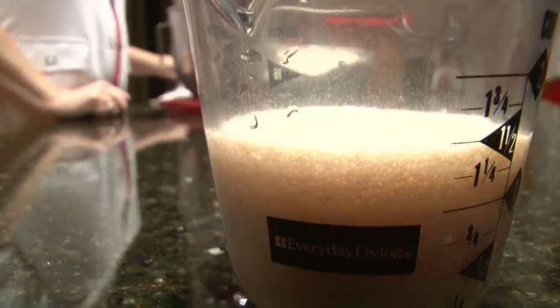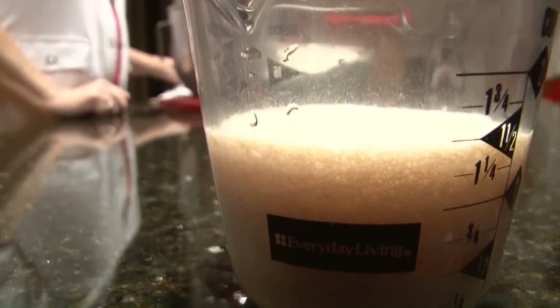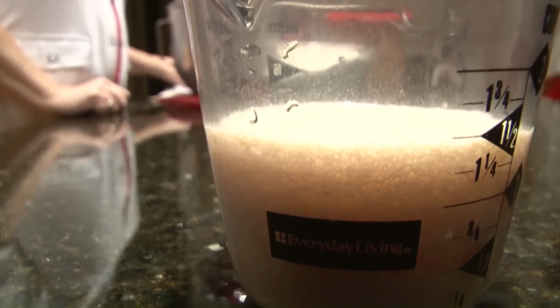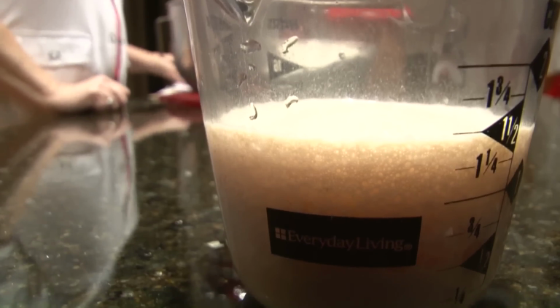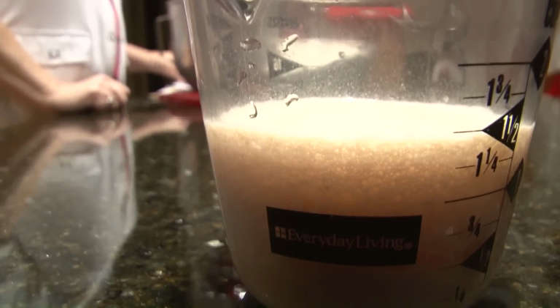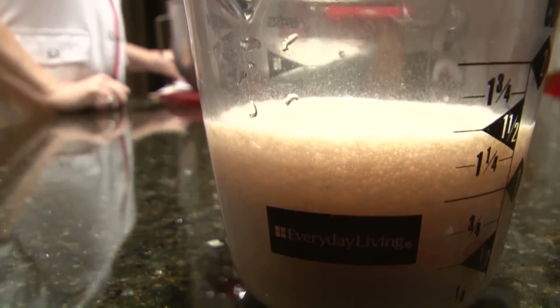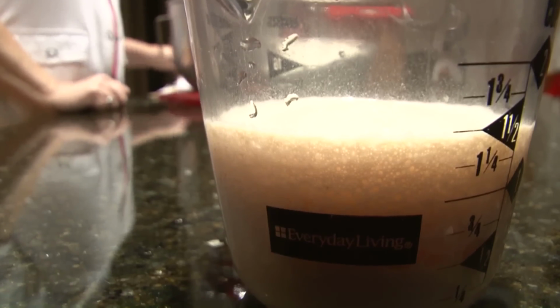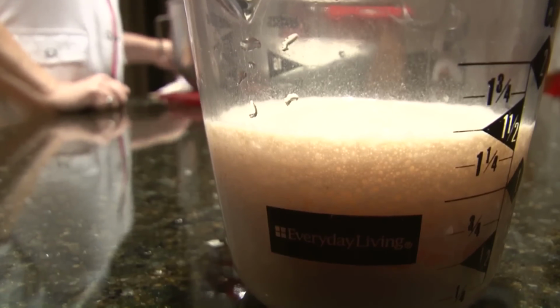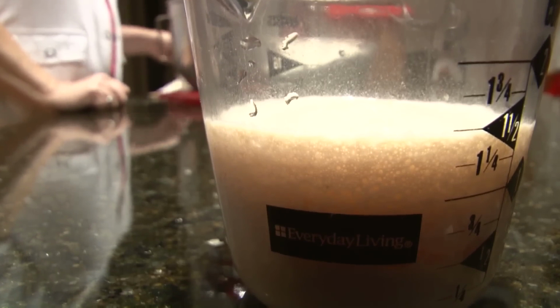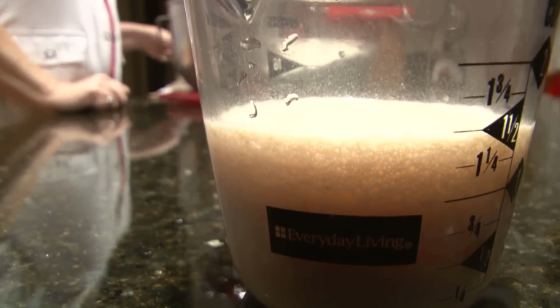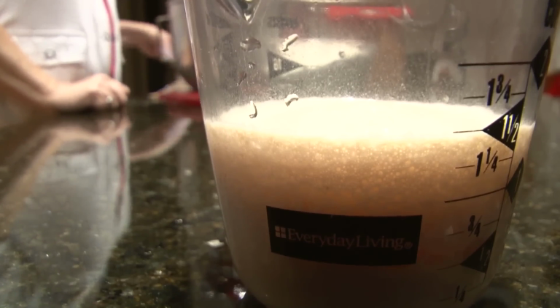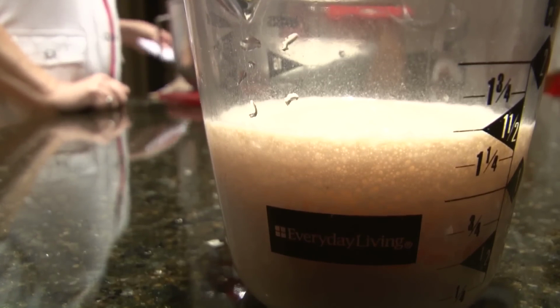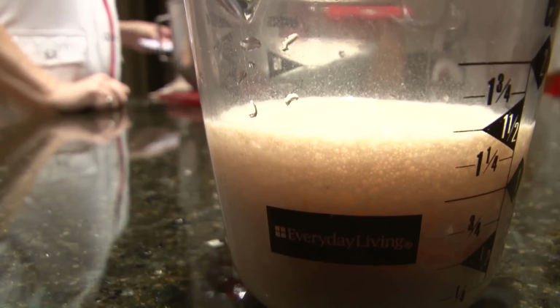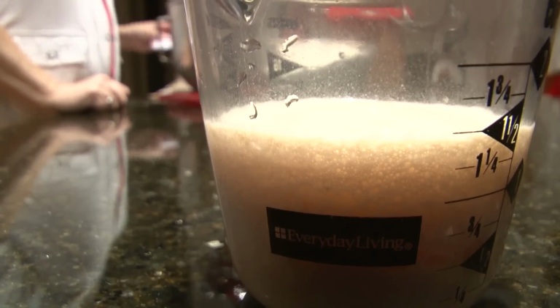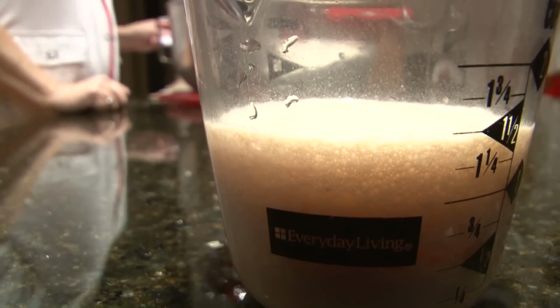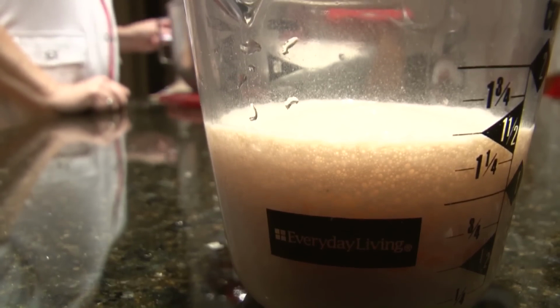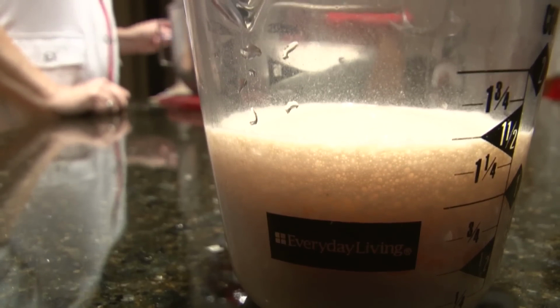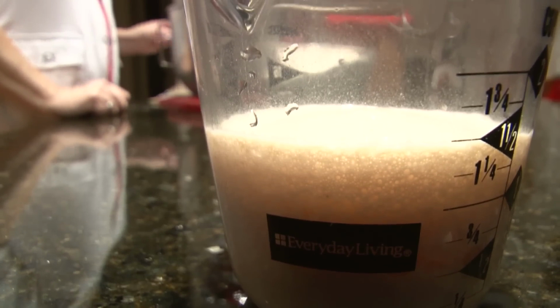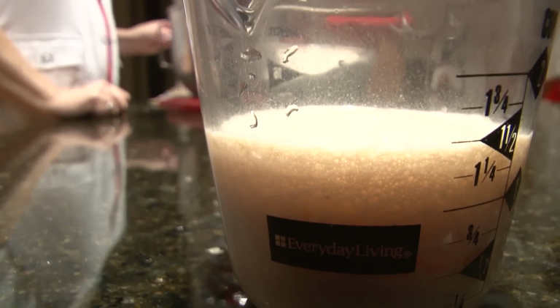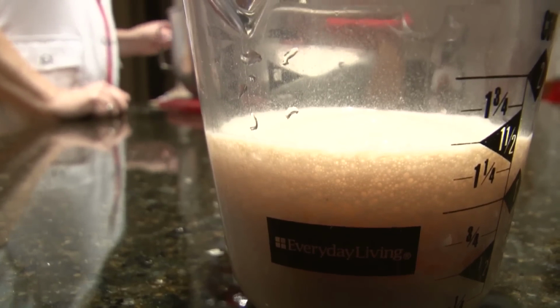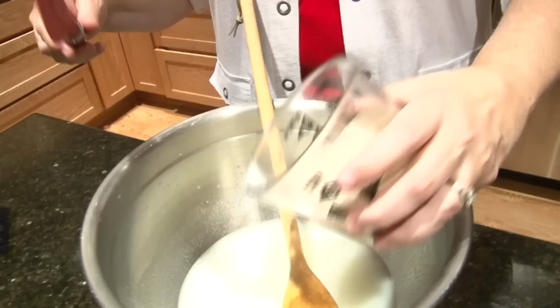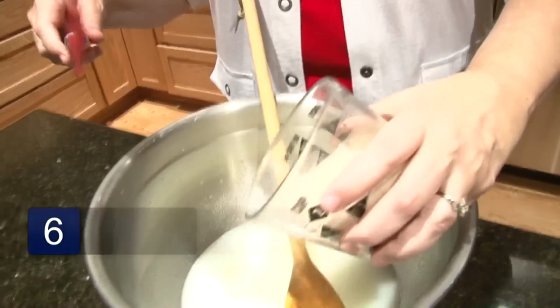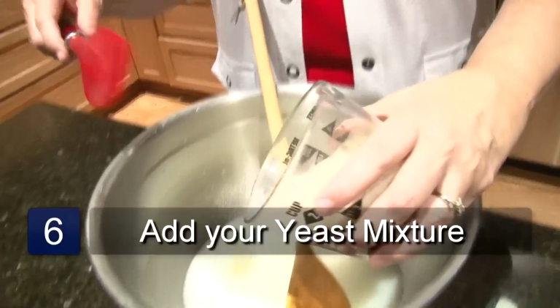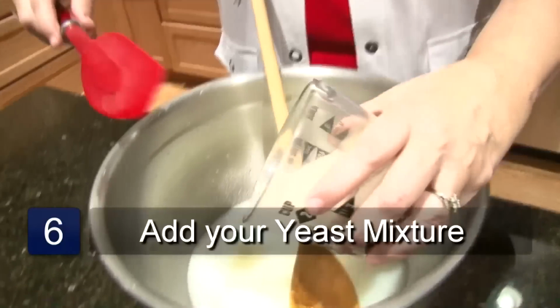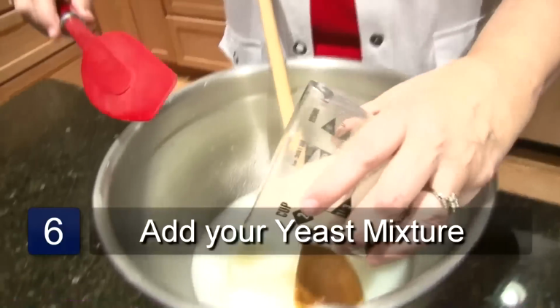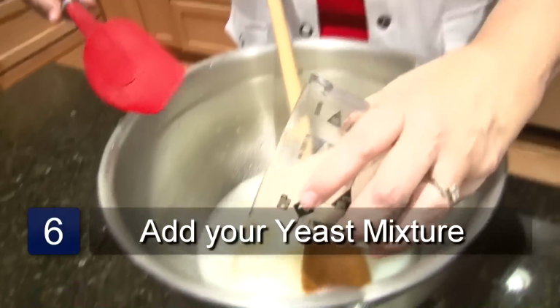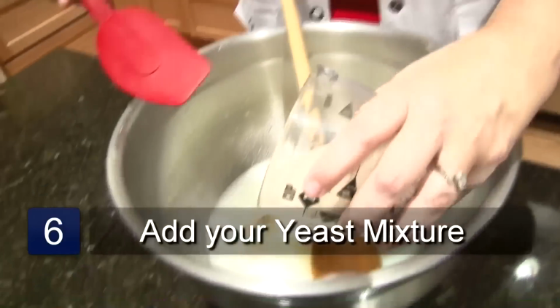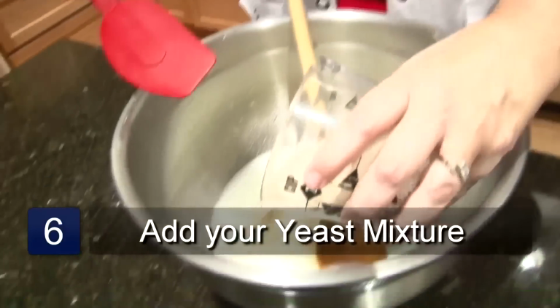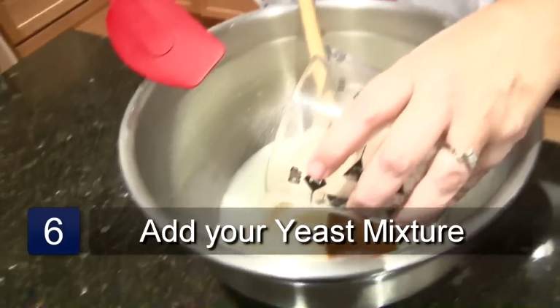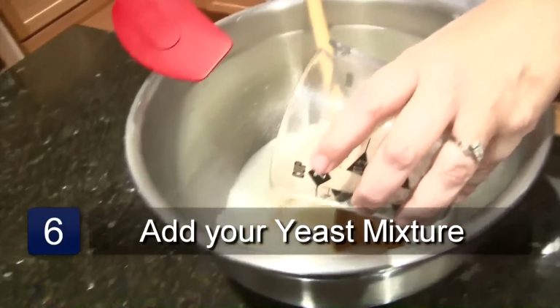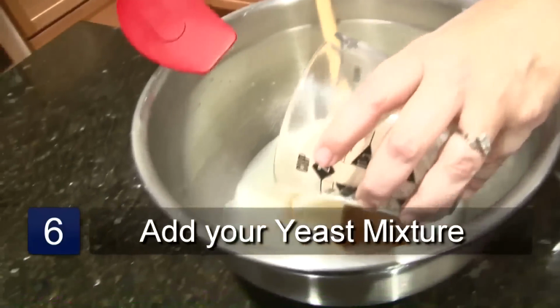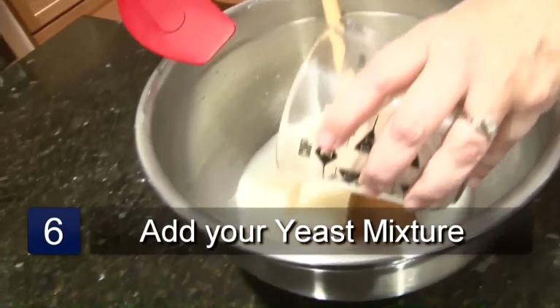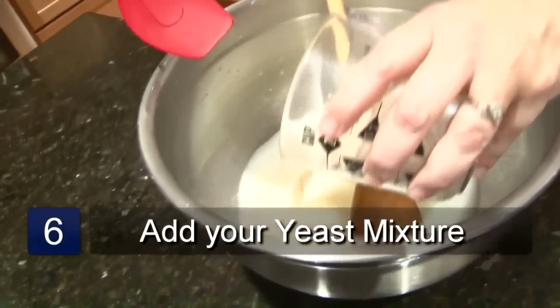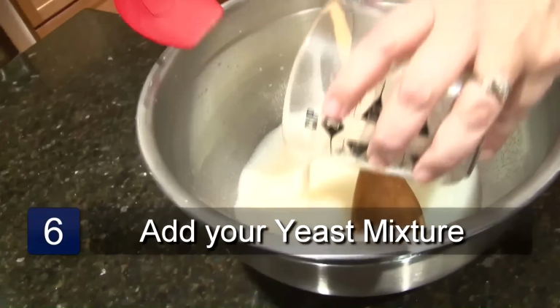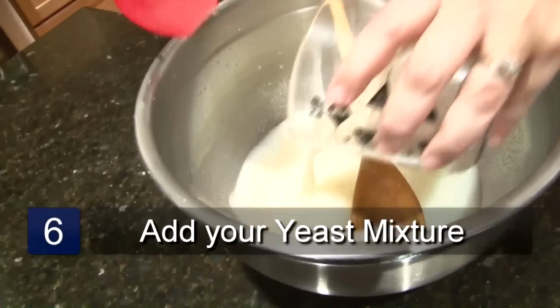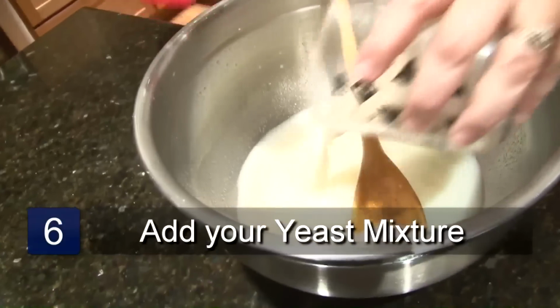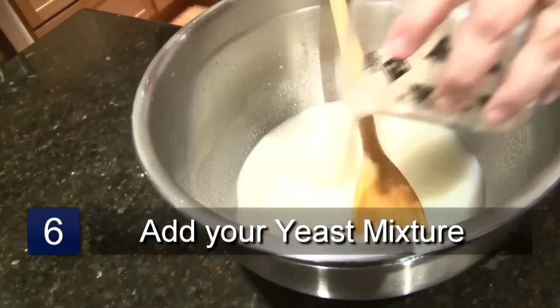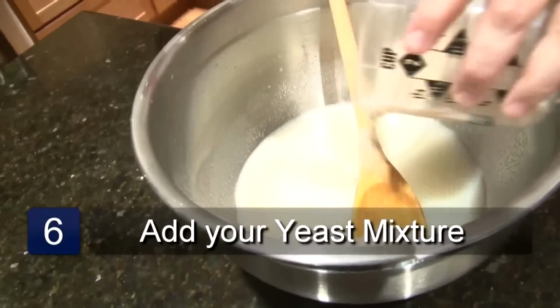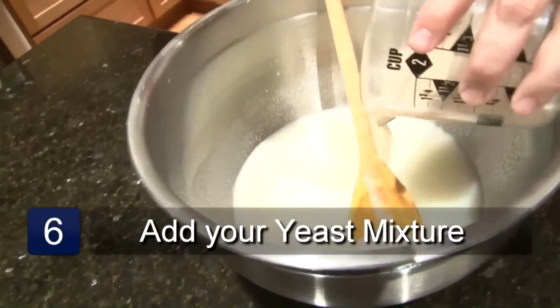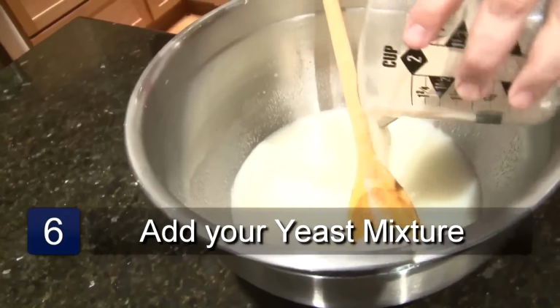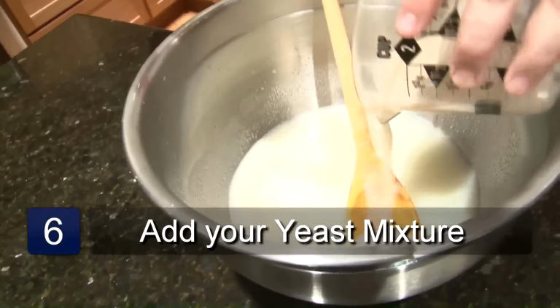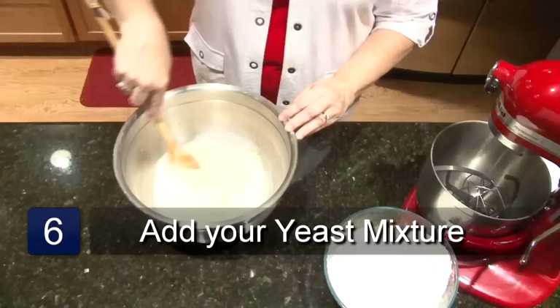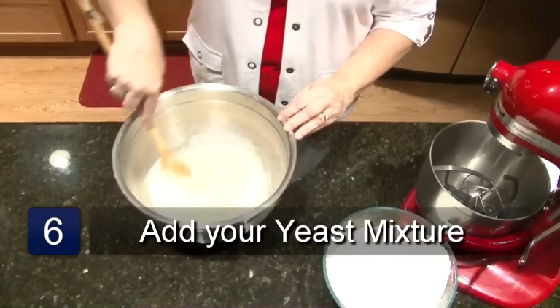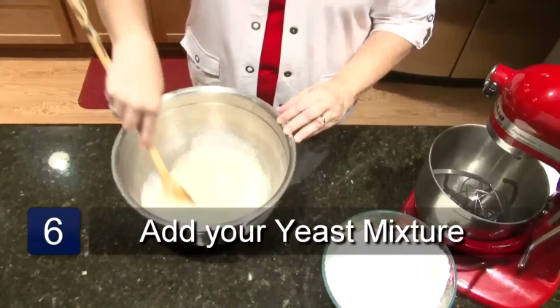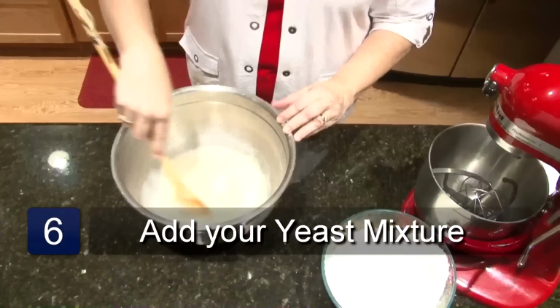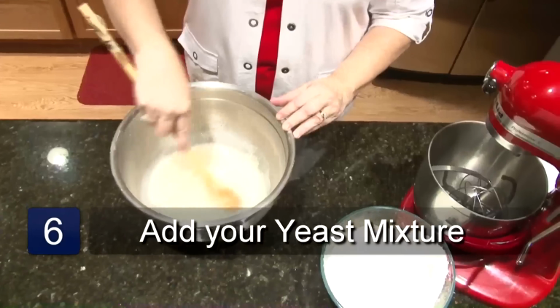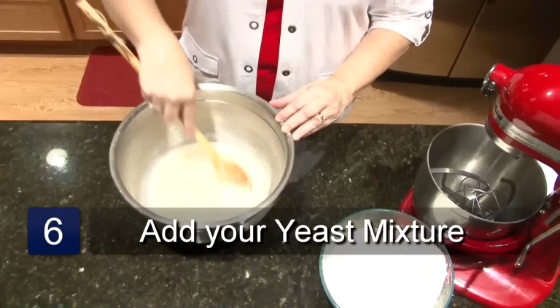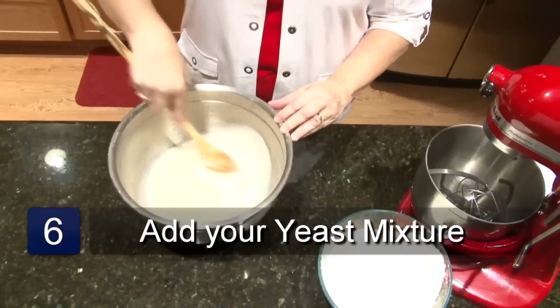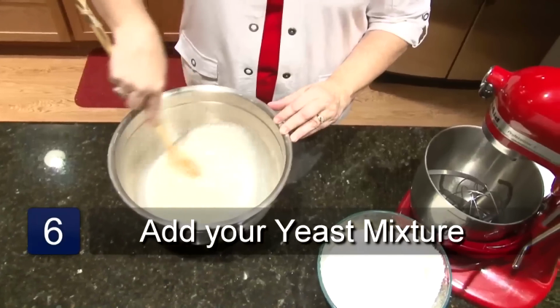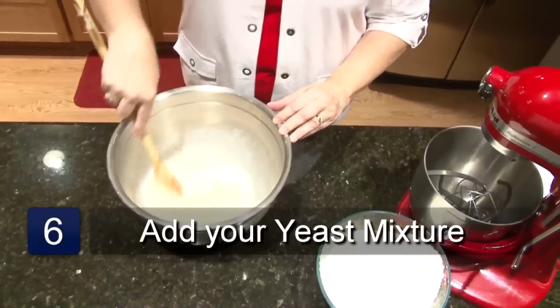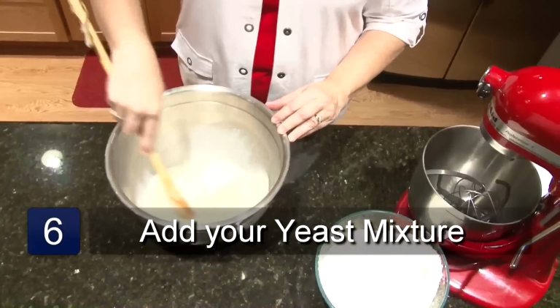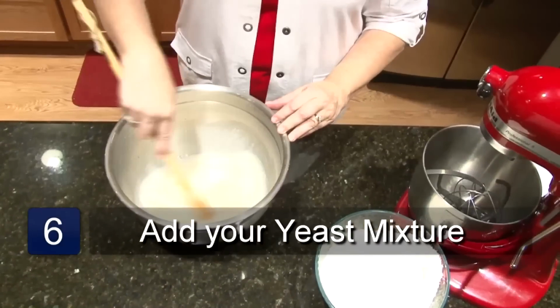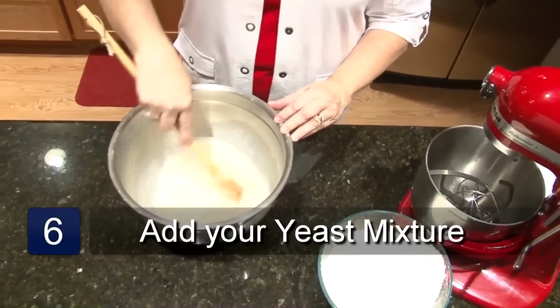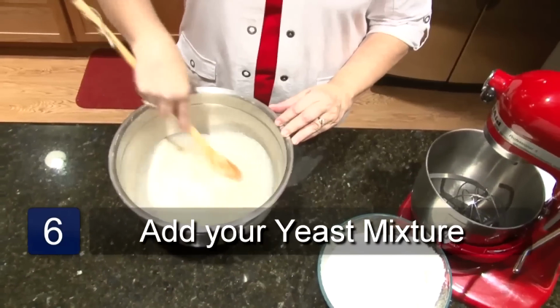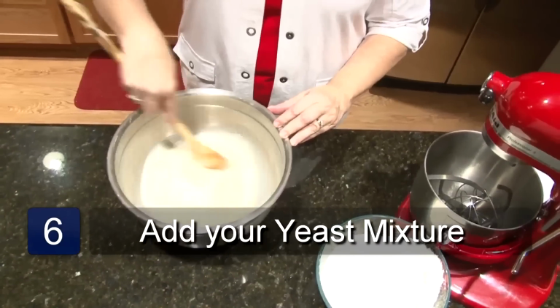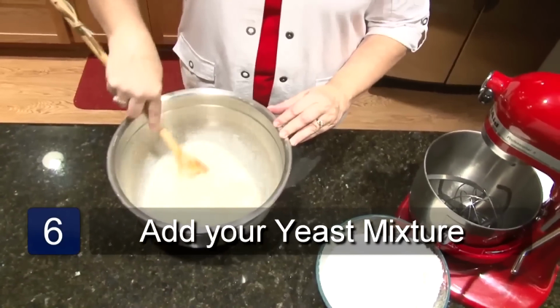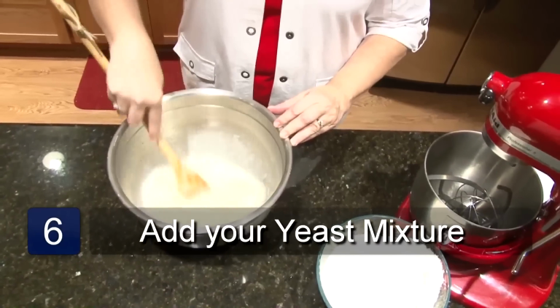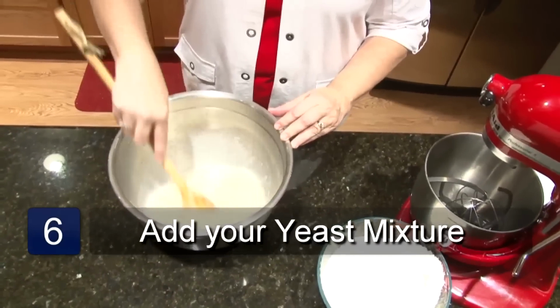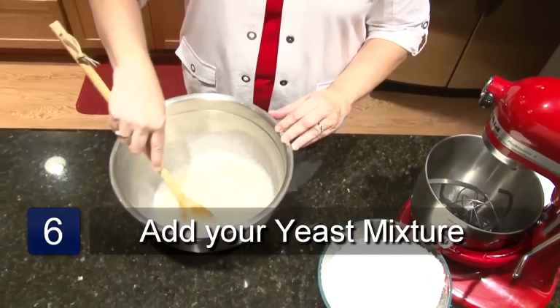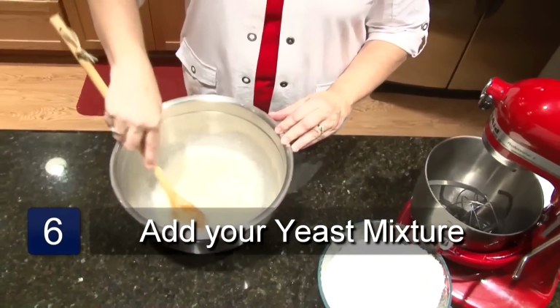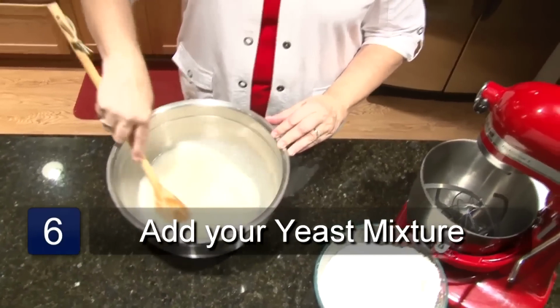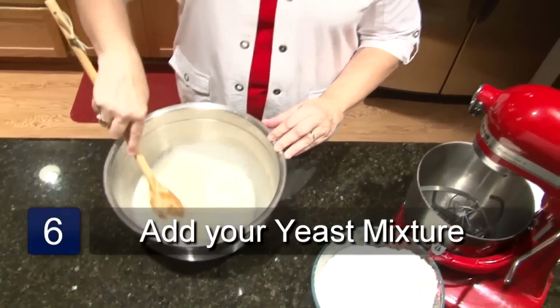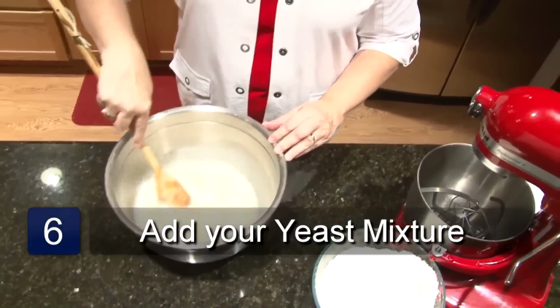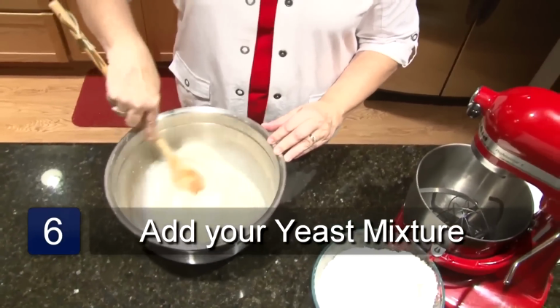Mix that together until it's melted and then put it aside to cool. After your mixture is cooled to lukewarm, you can add the yeast mixture. Add the yeast and then stir it together.